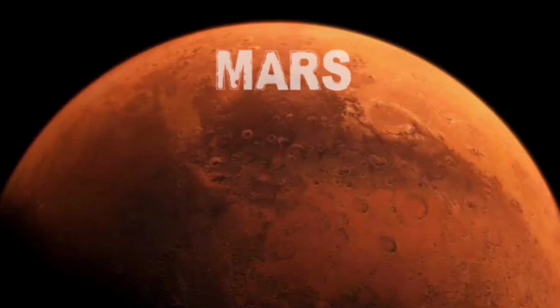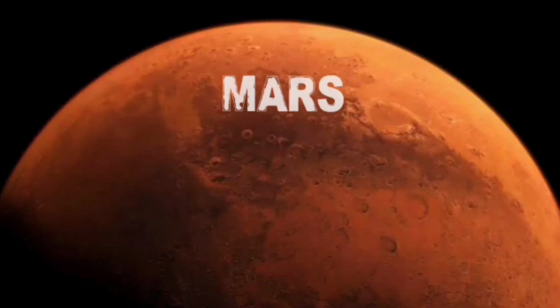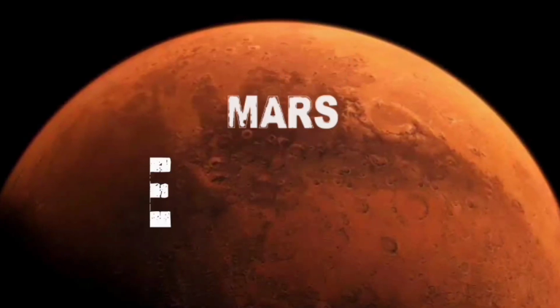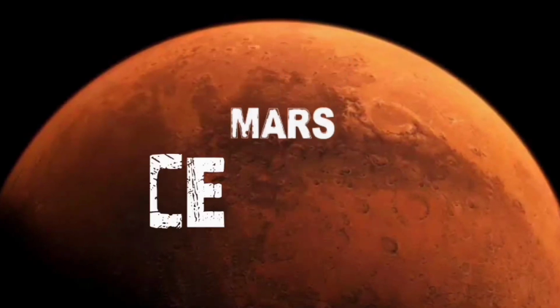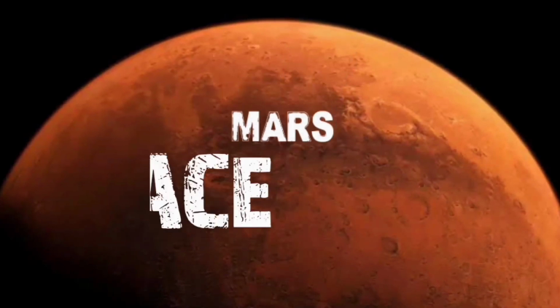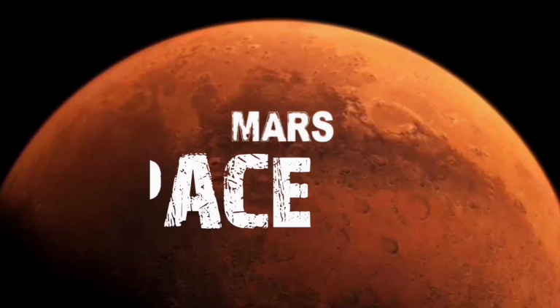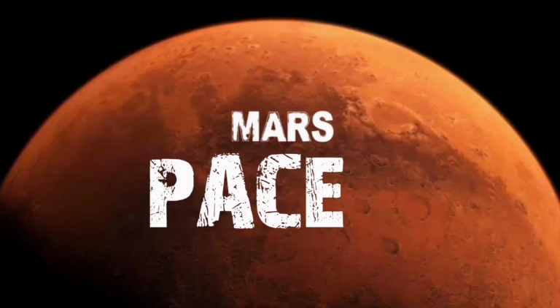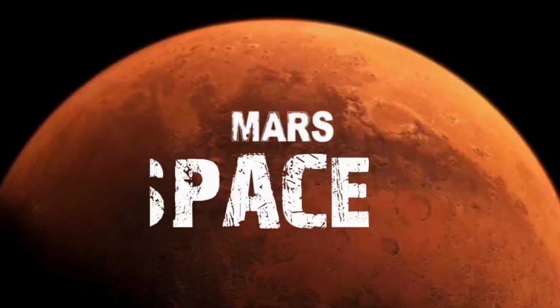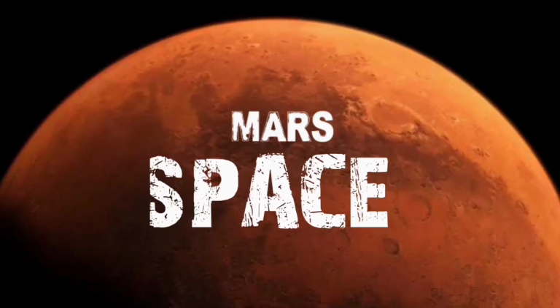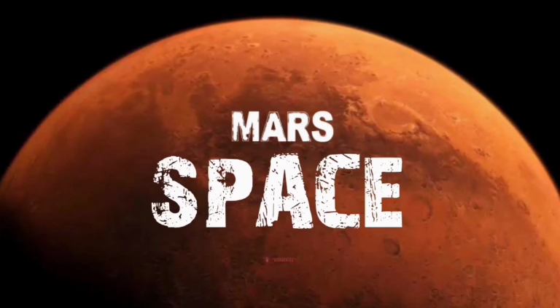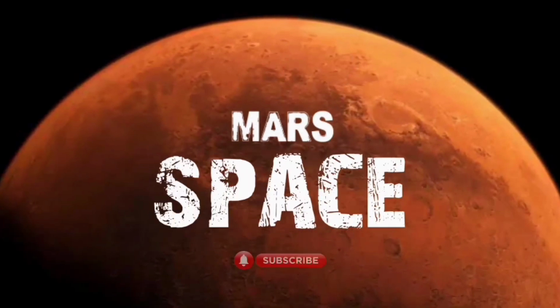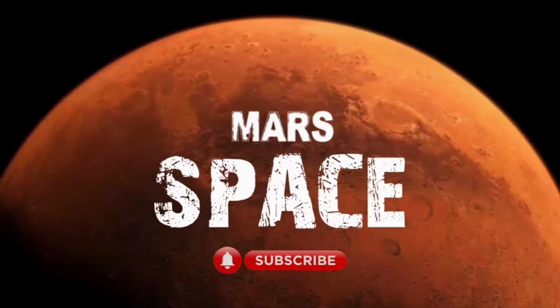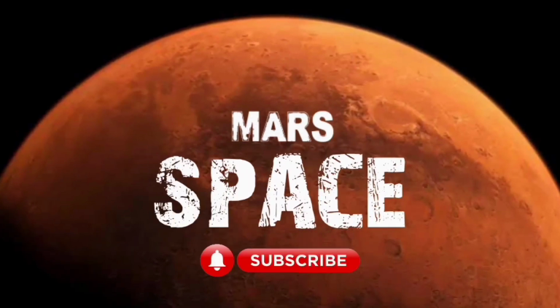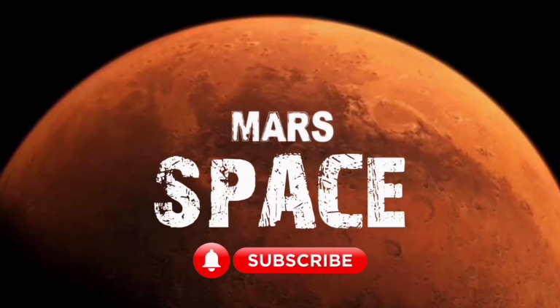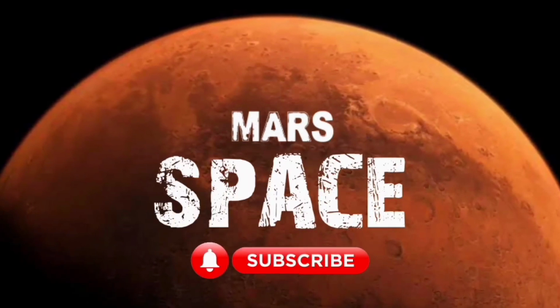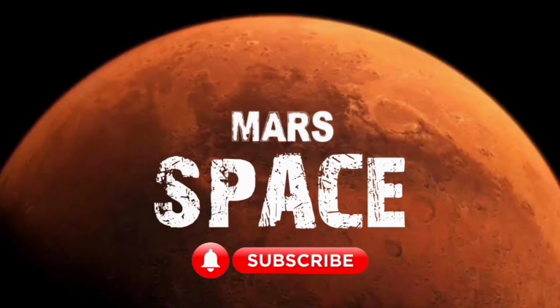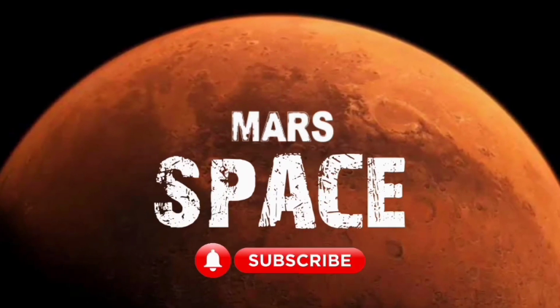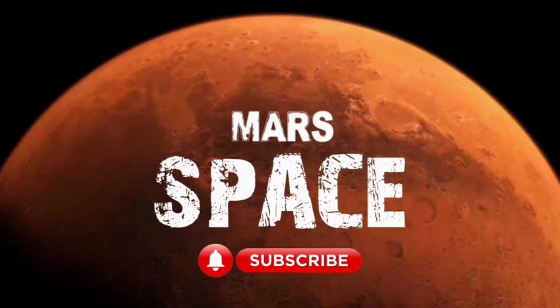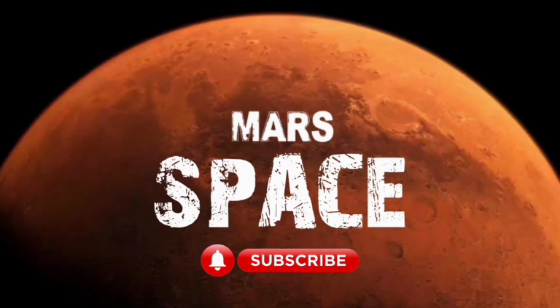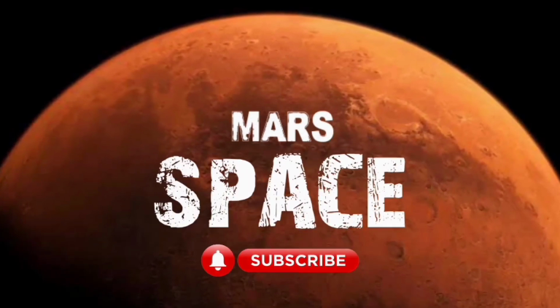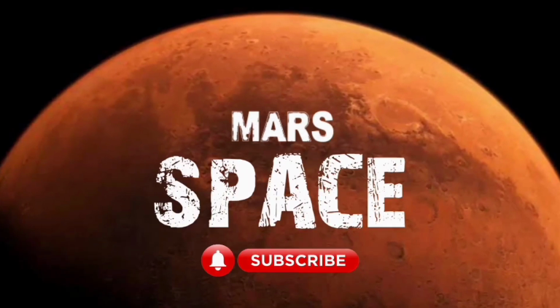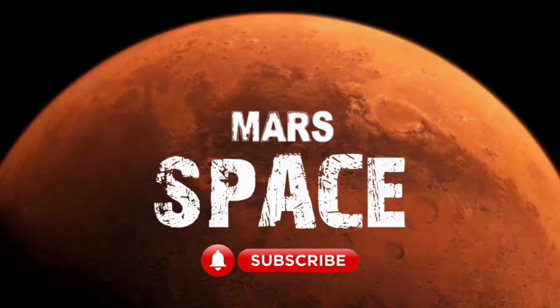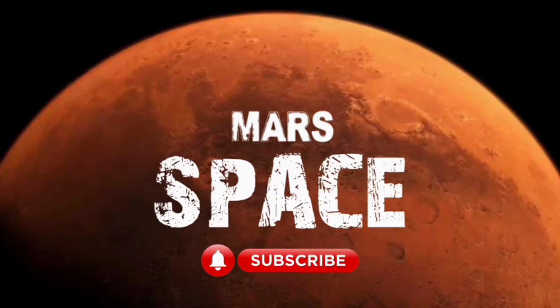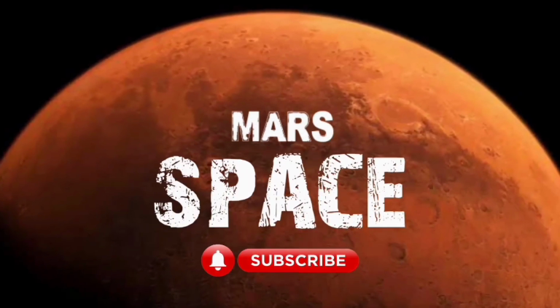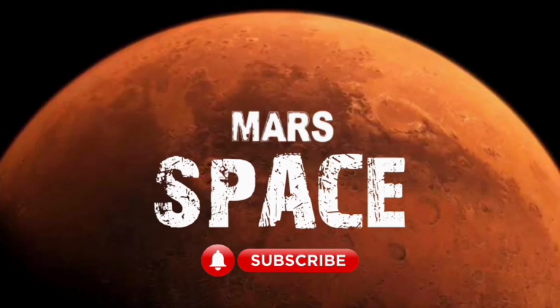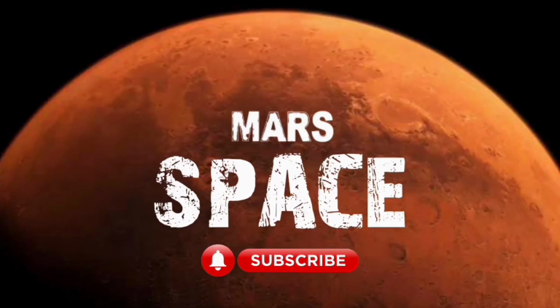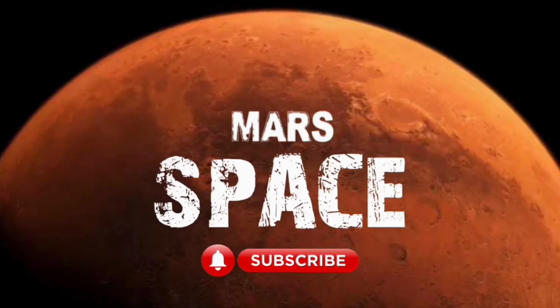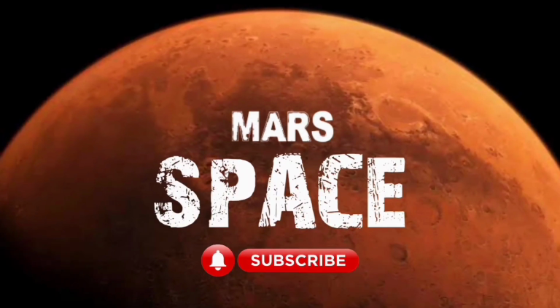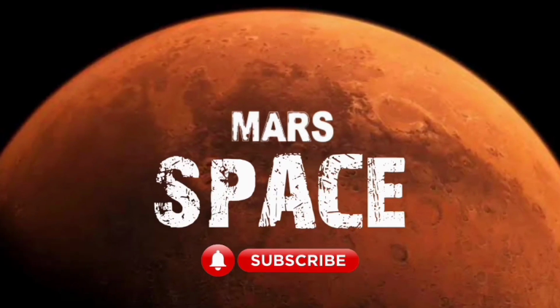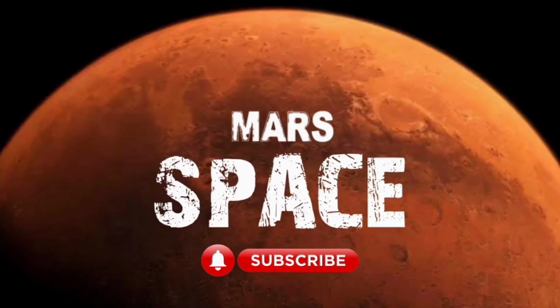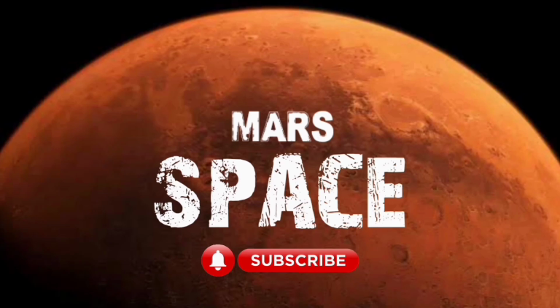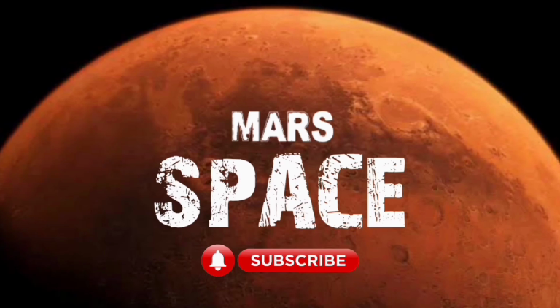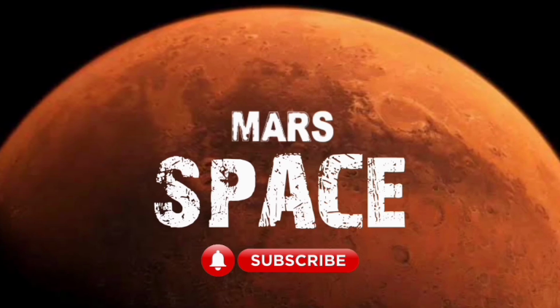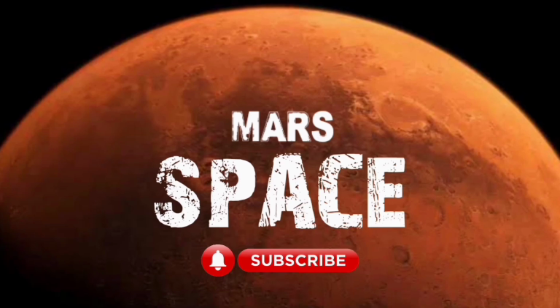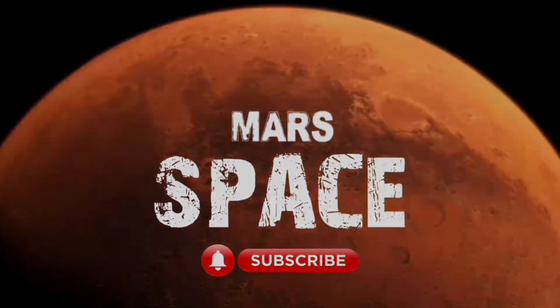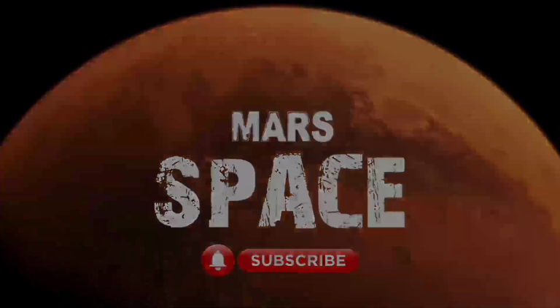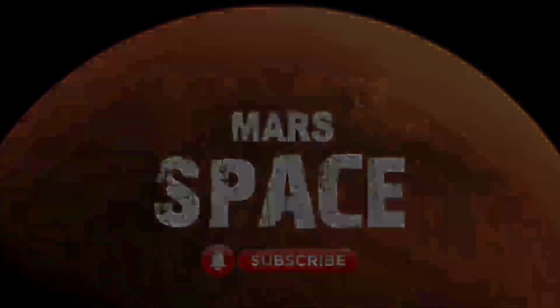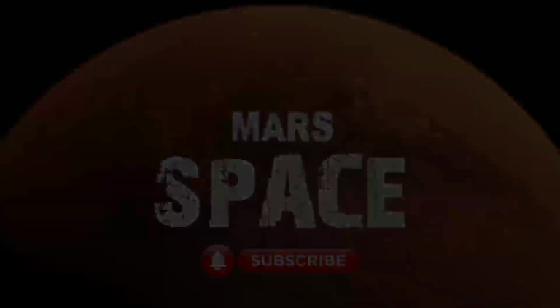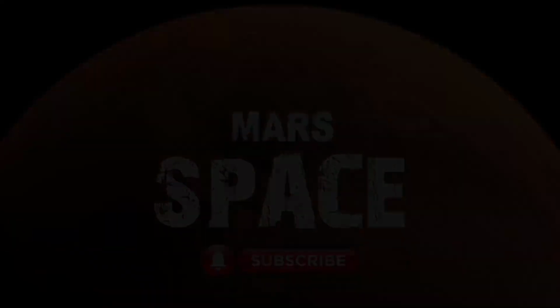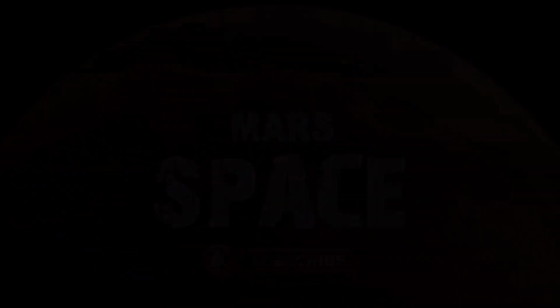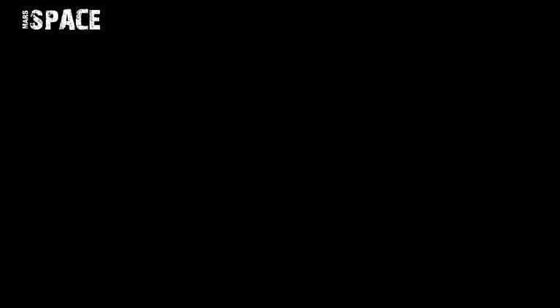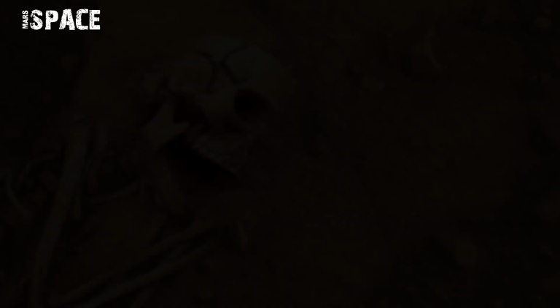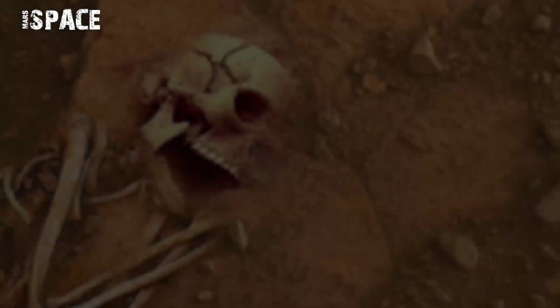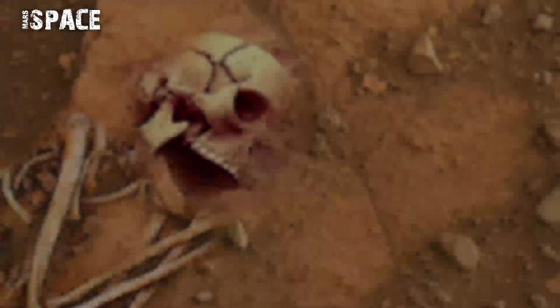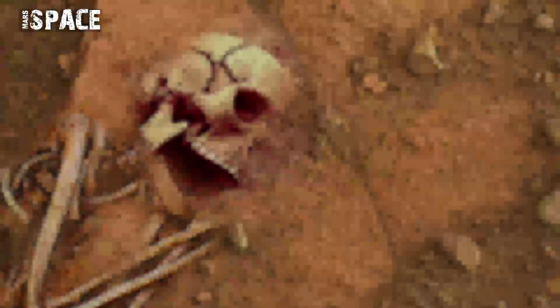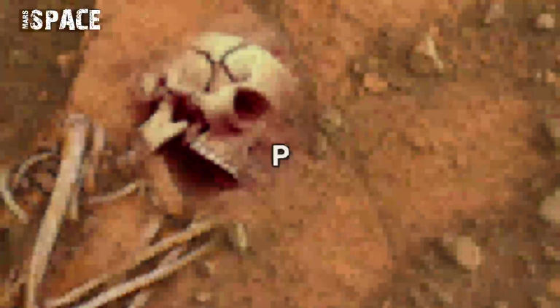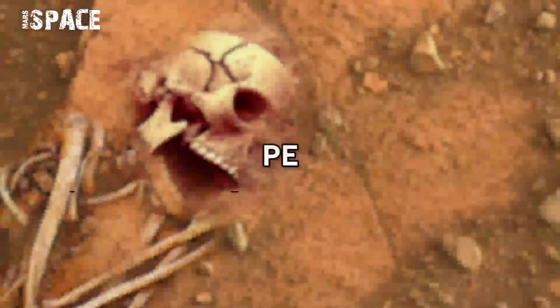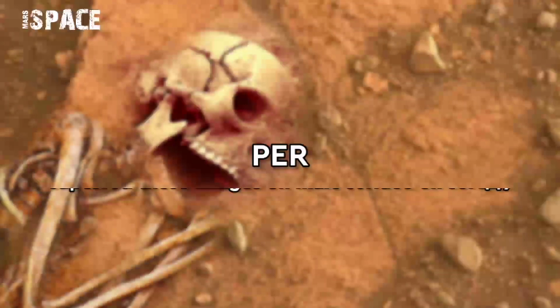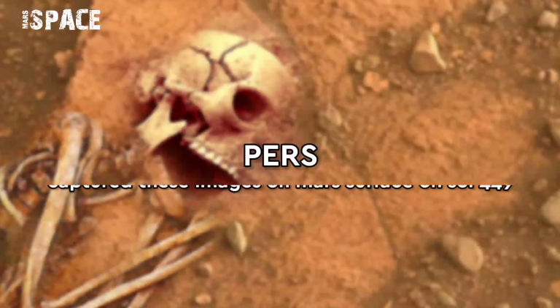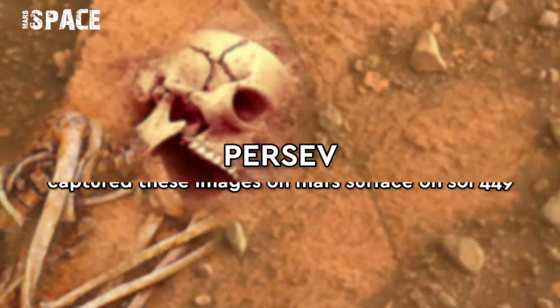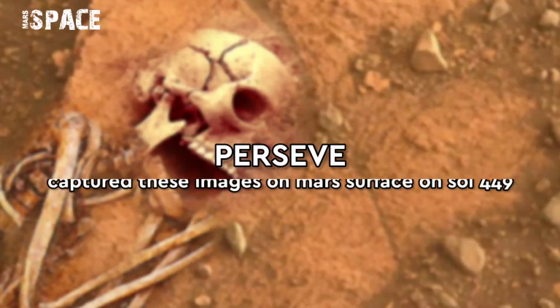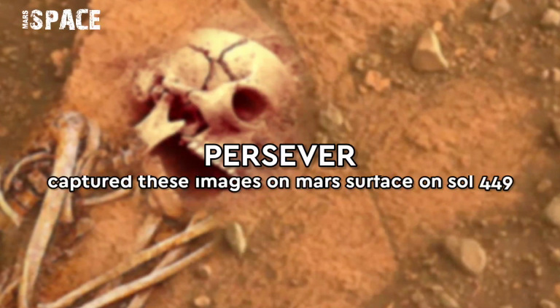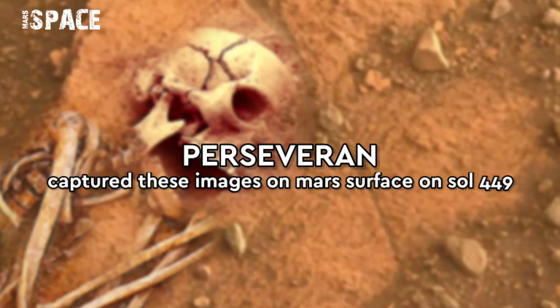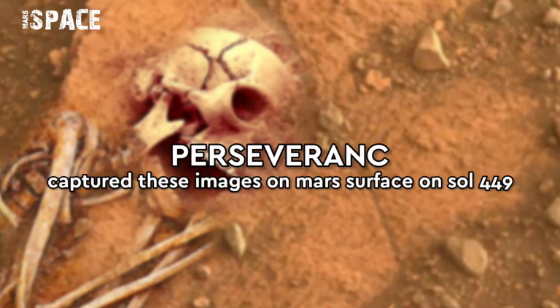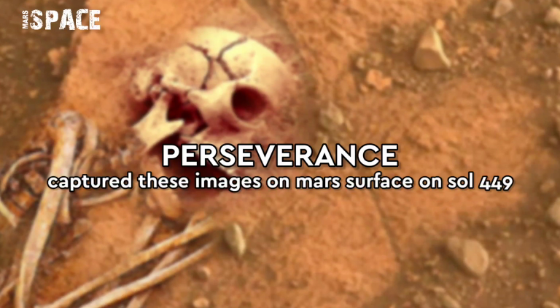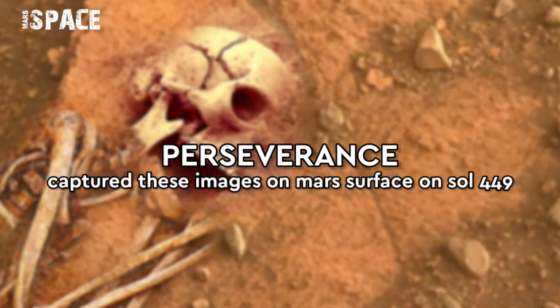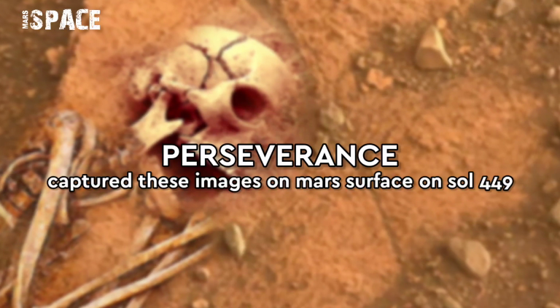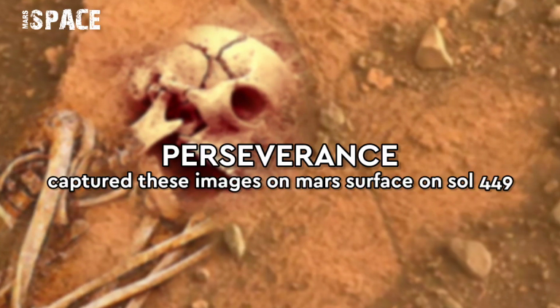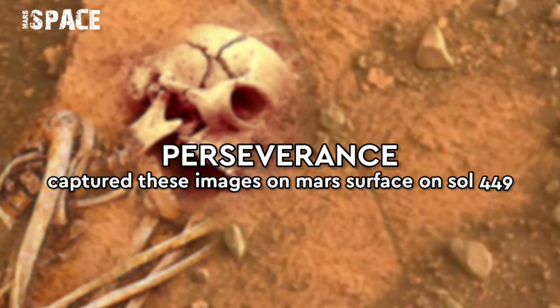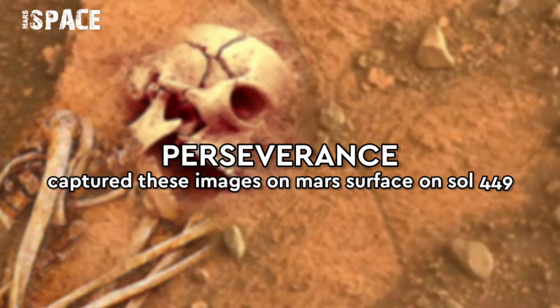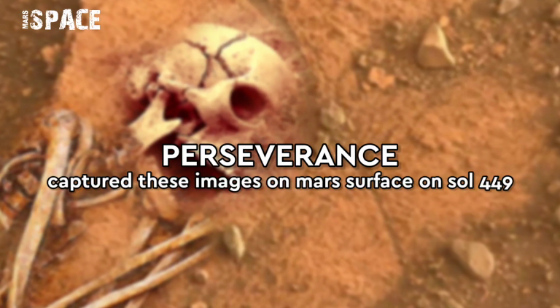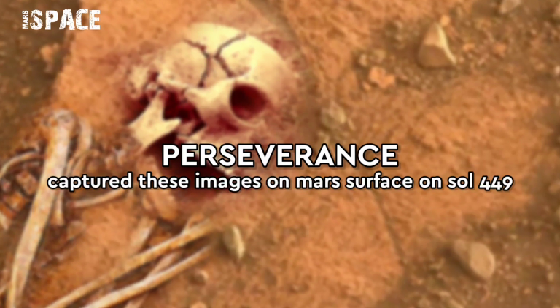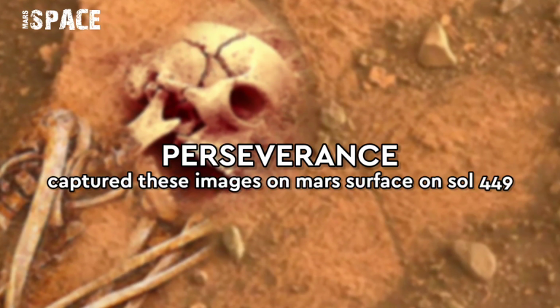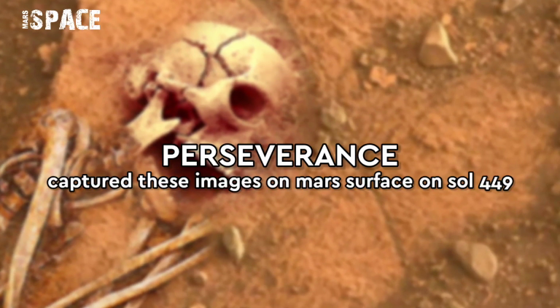Hello everyone, welcome back to our YouTube channel Mars Splash. If you are new, hit the like button and please watch till the end.